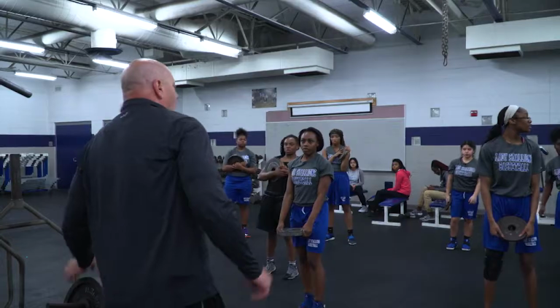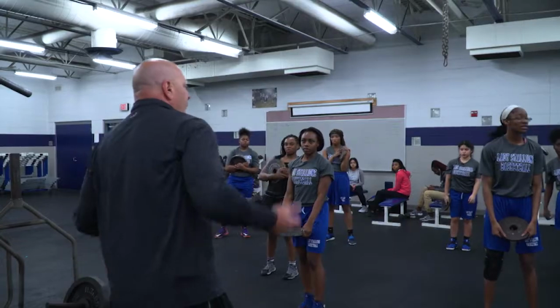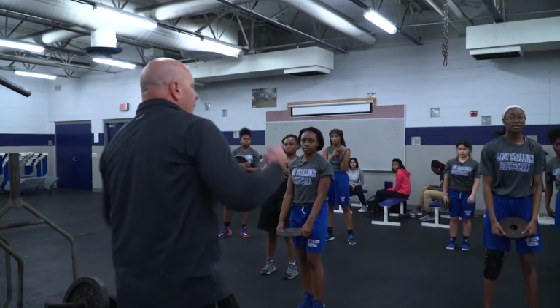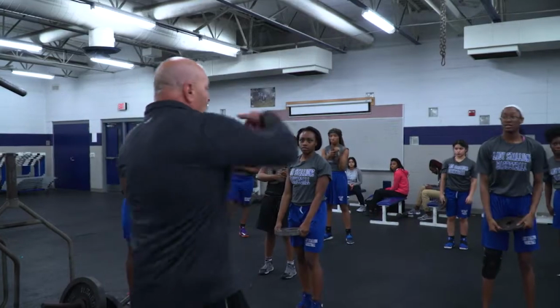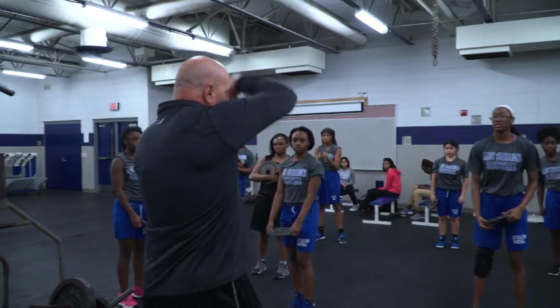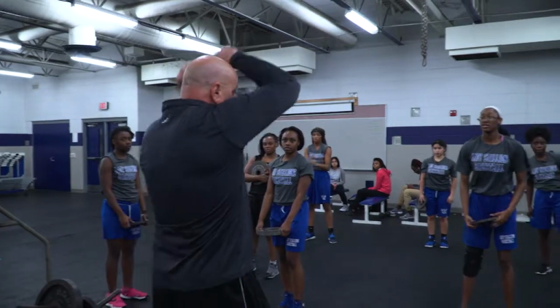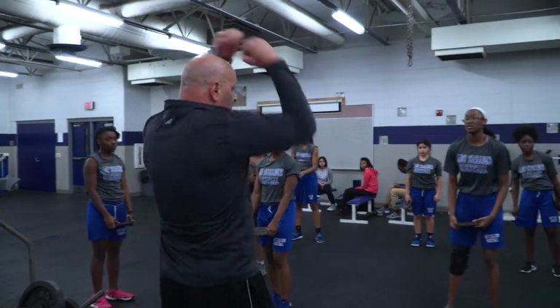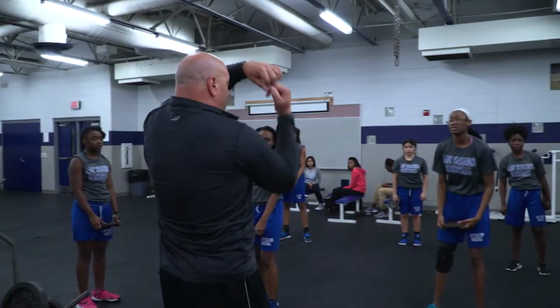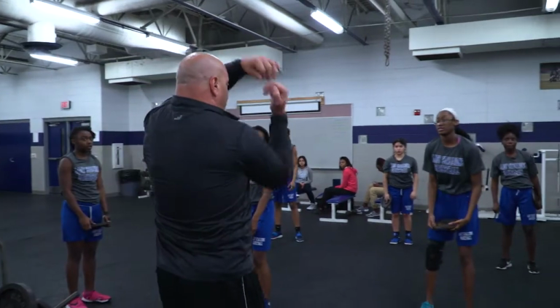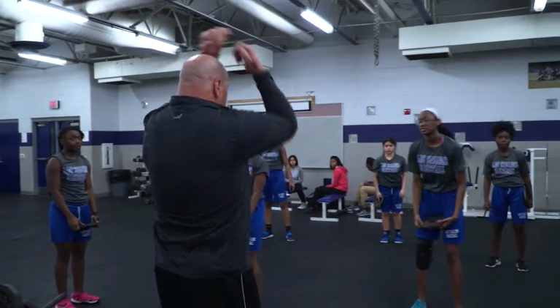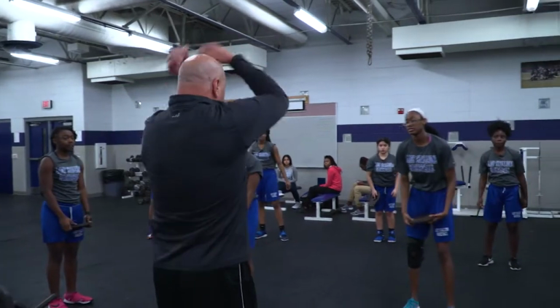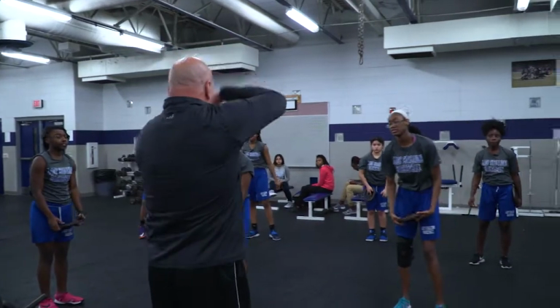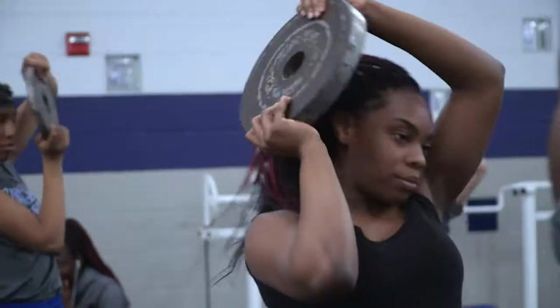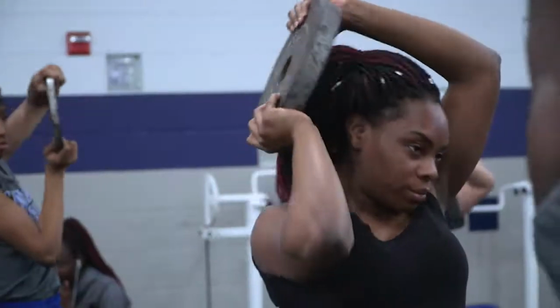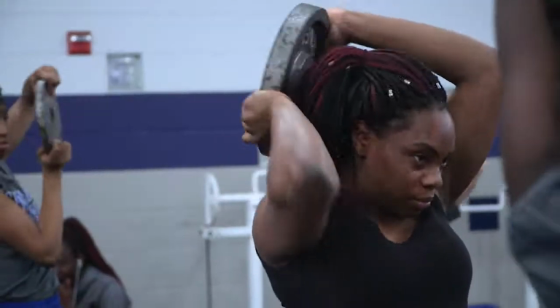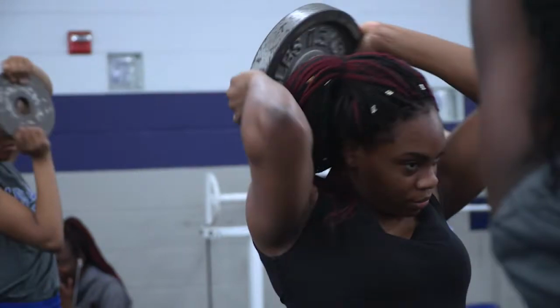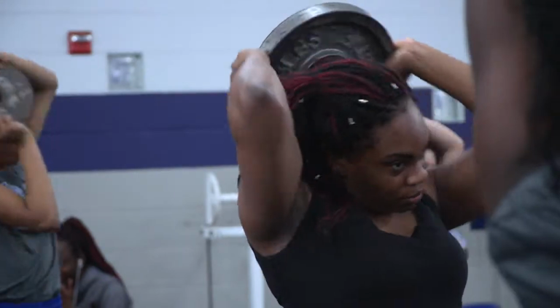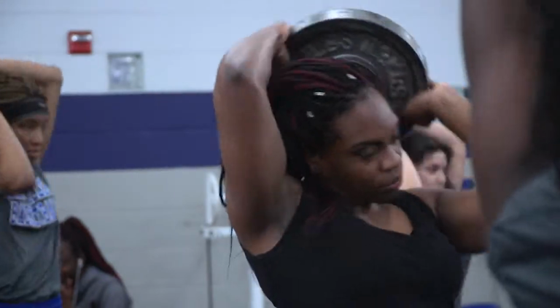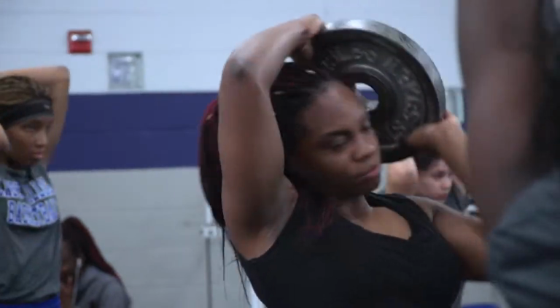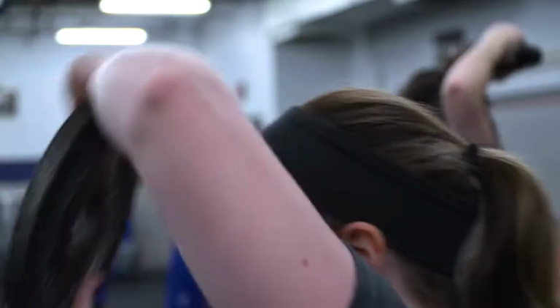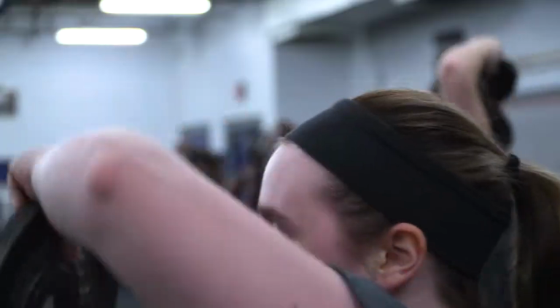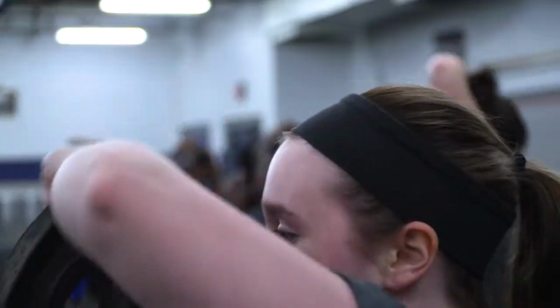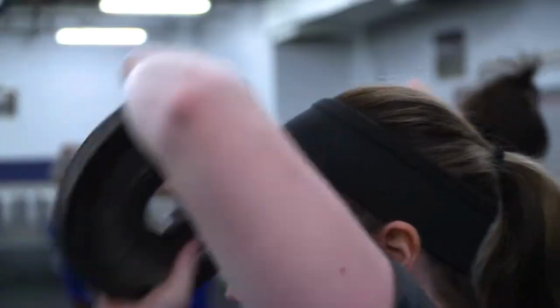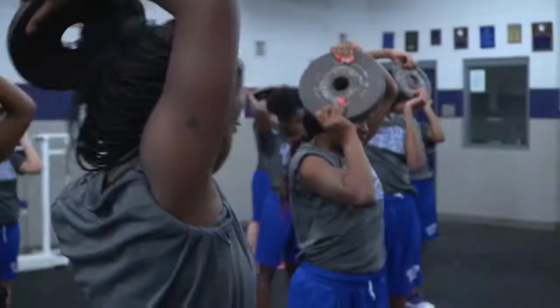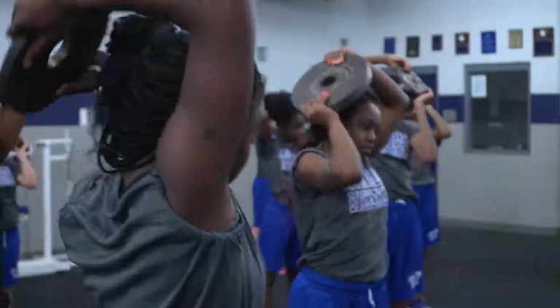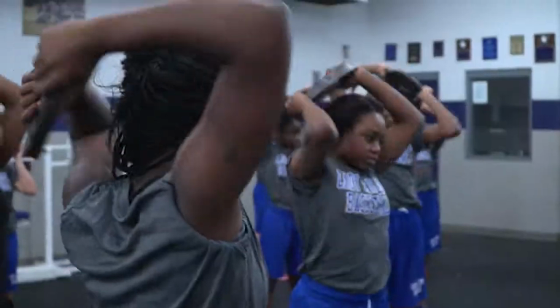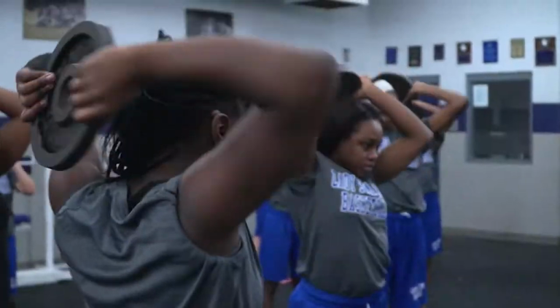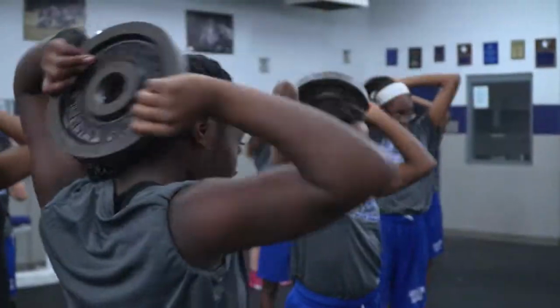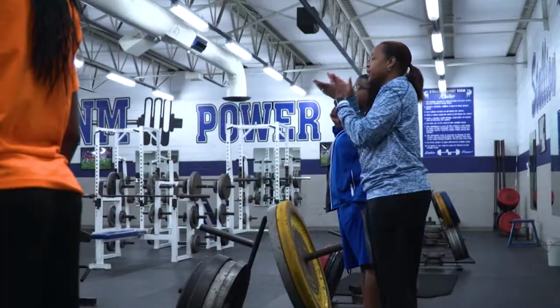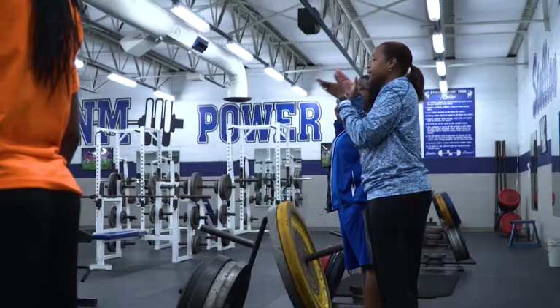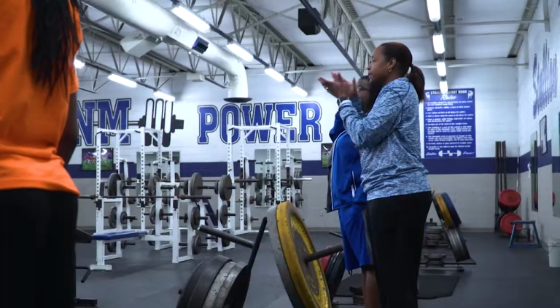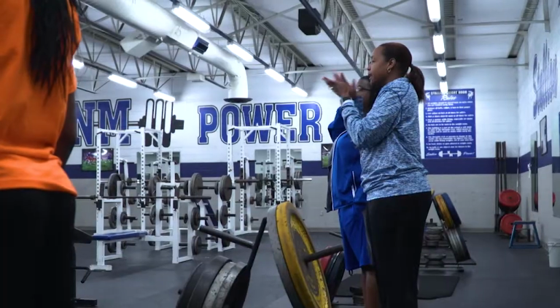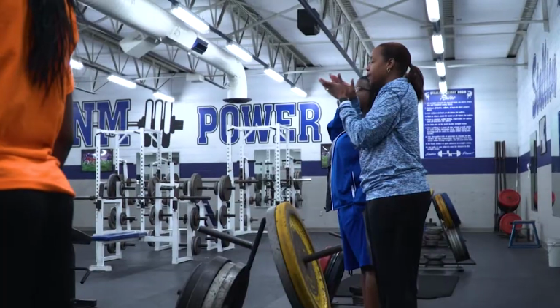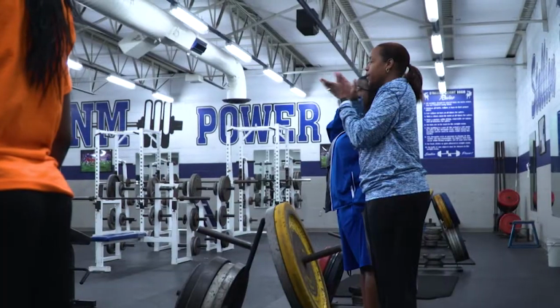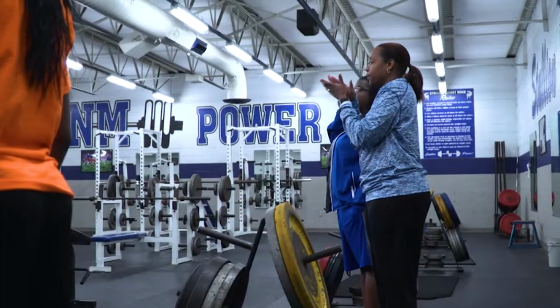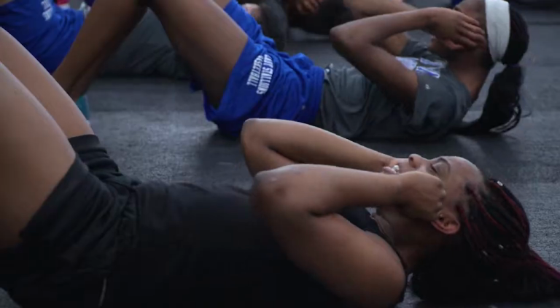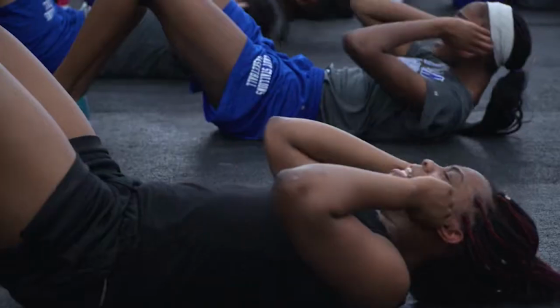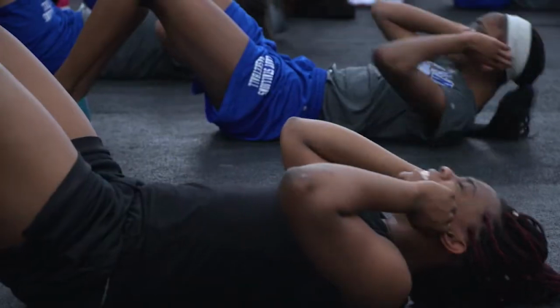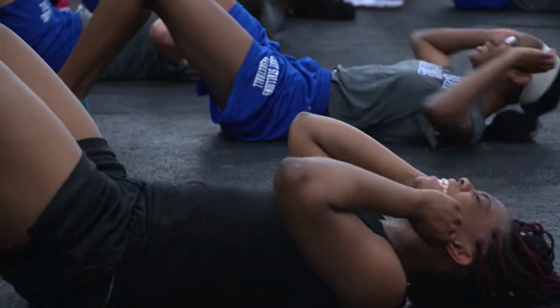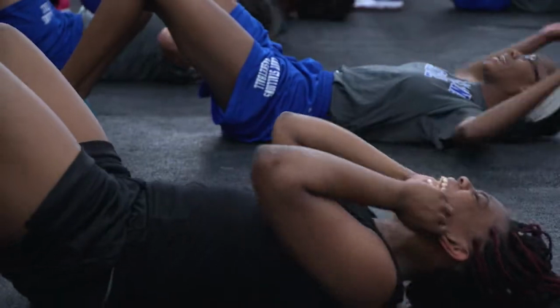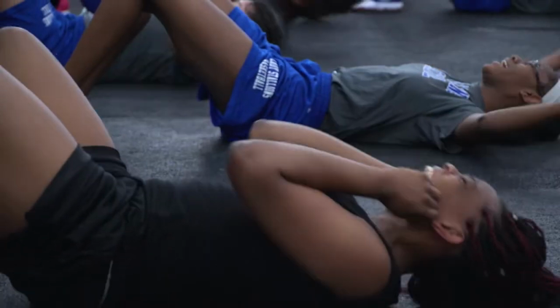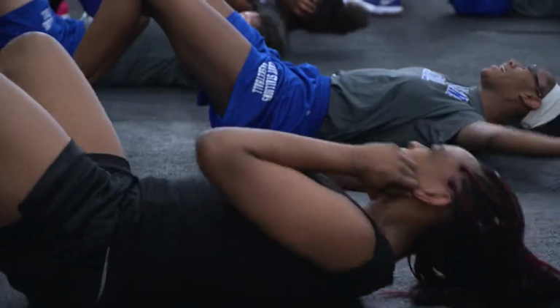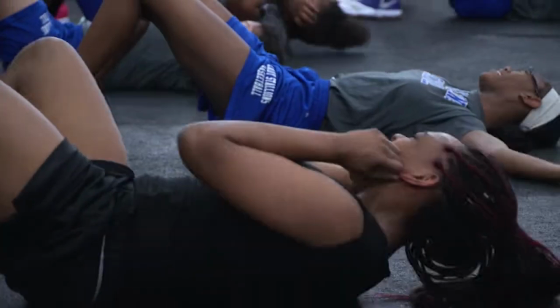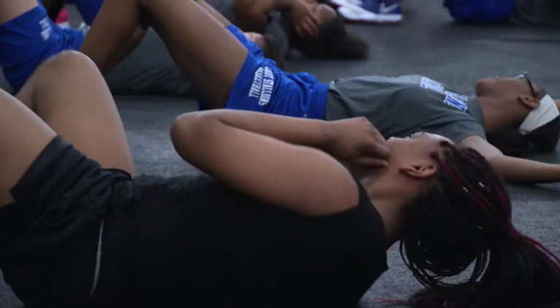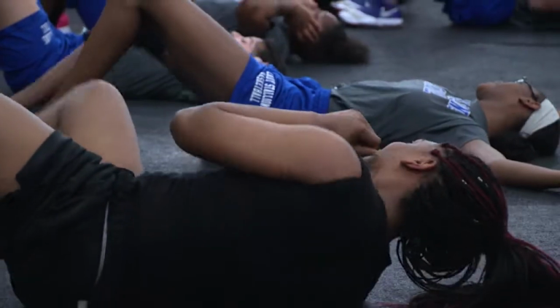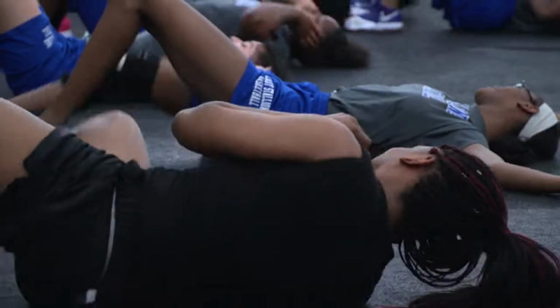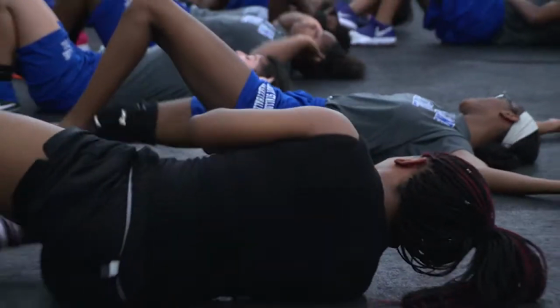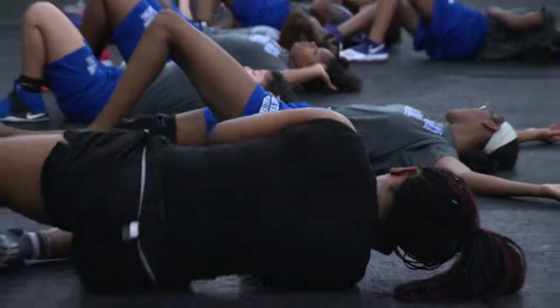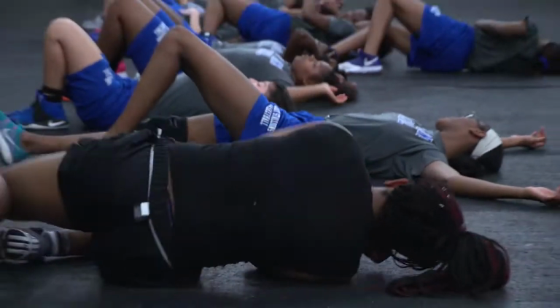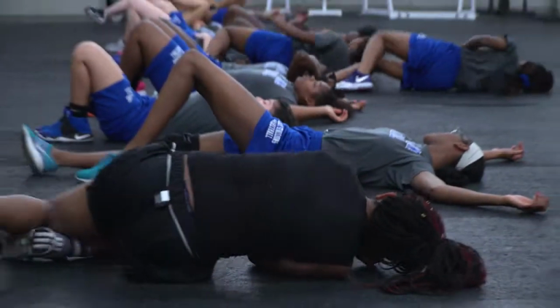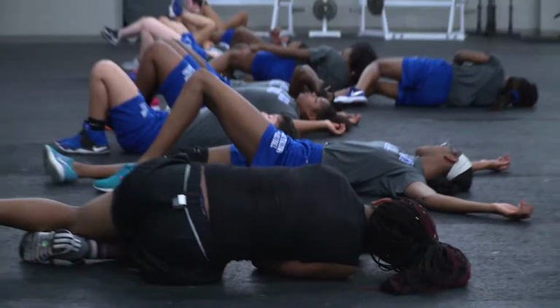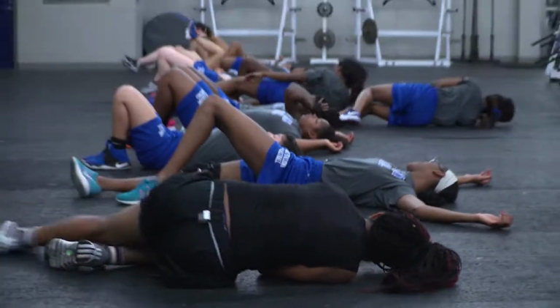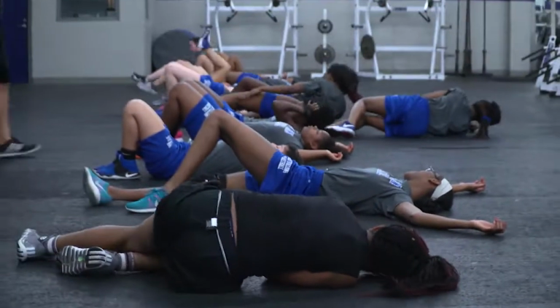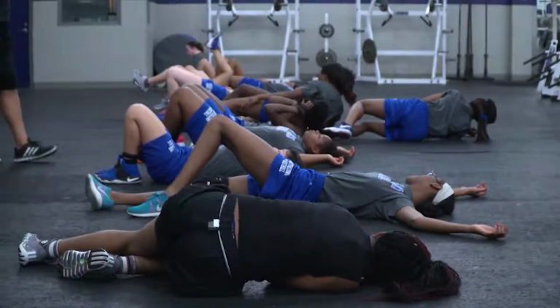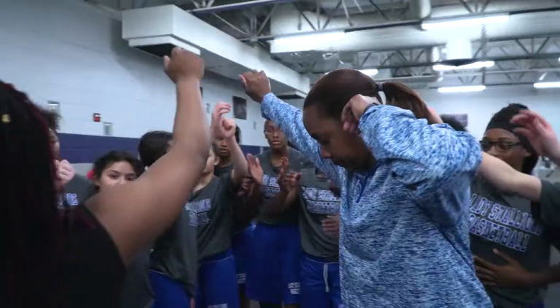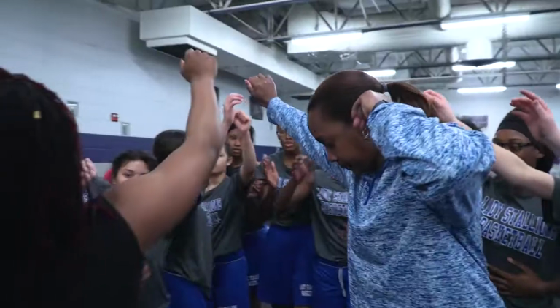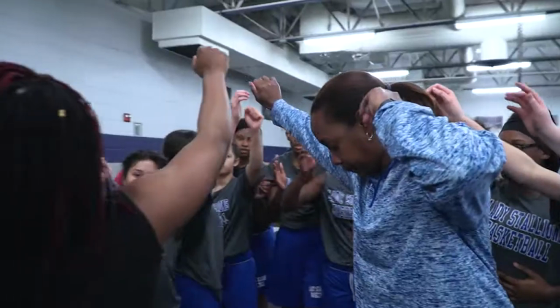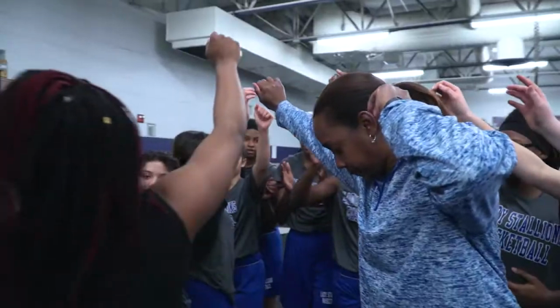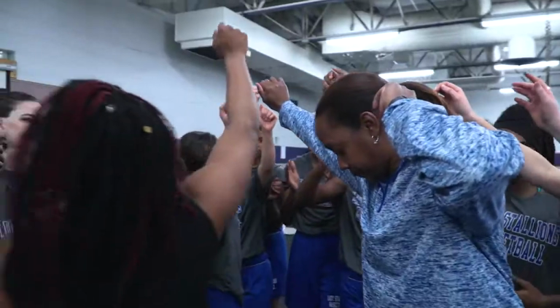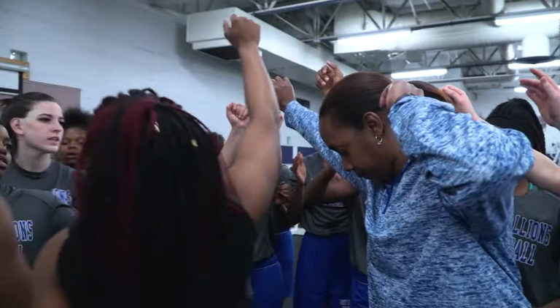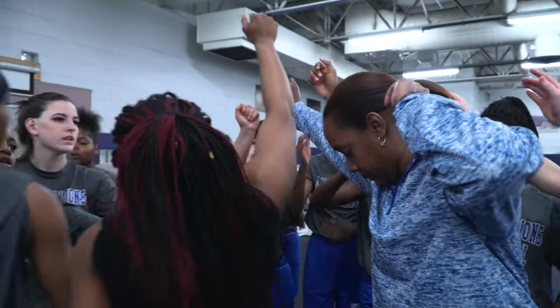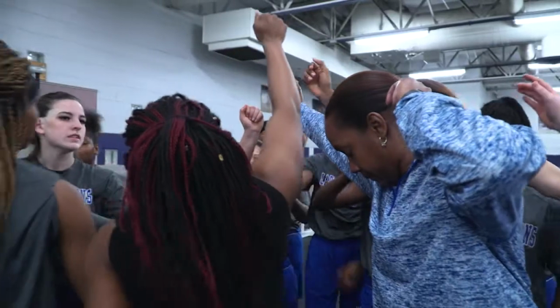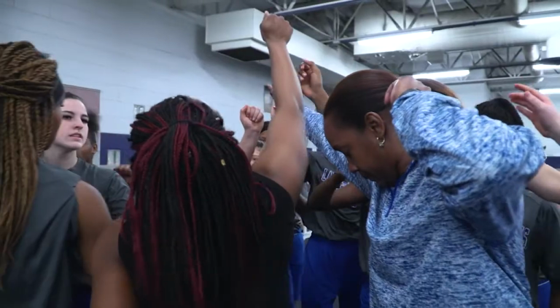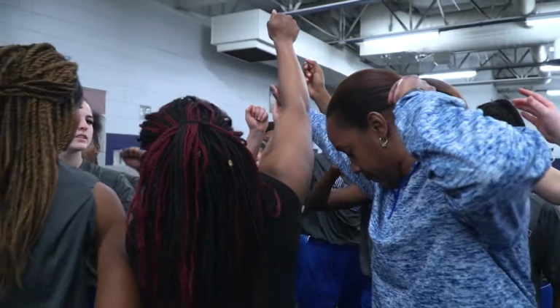All right, here we go. Wrap arounds for ten. Good job. Nine. Ten. Everybody up. Good job. Let it stand.